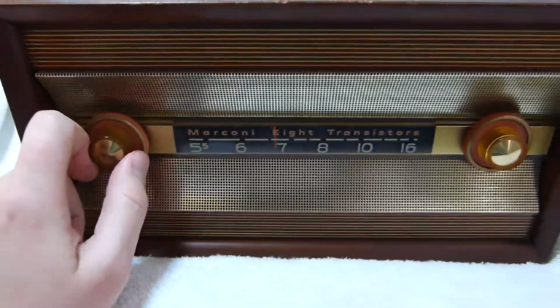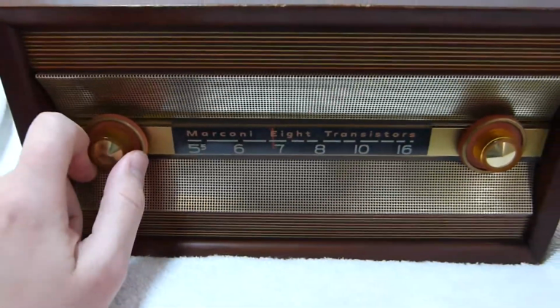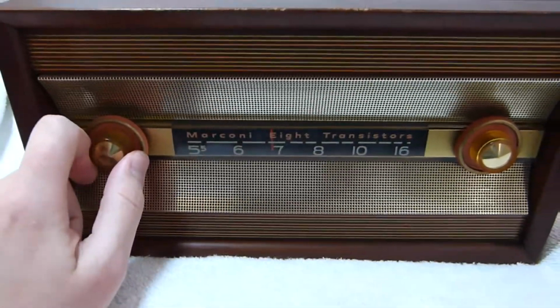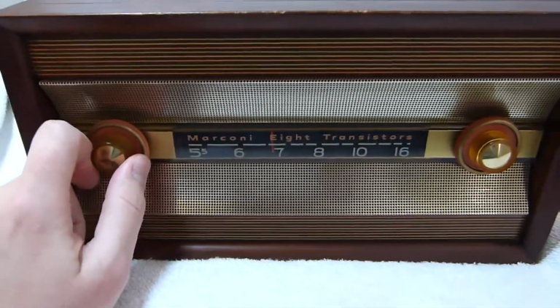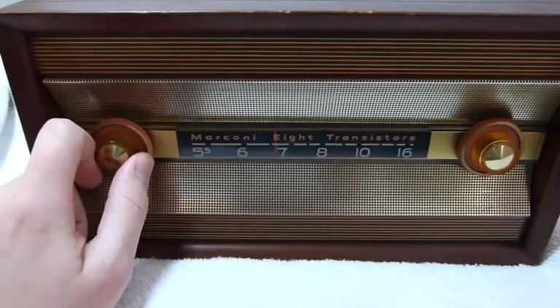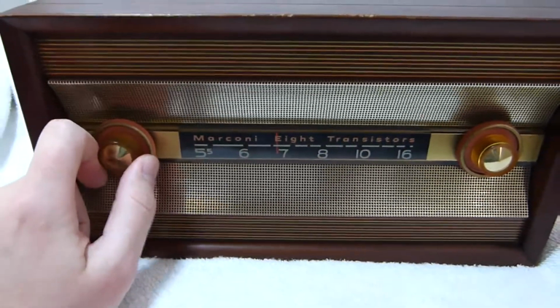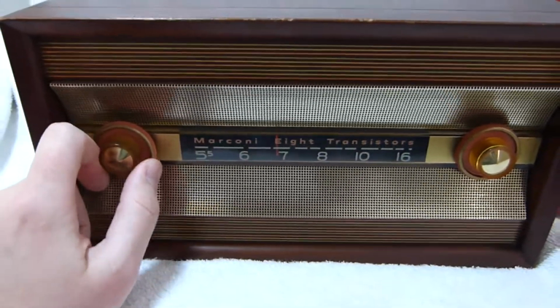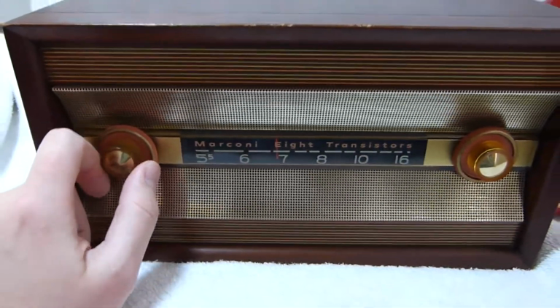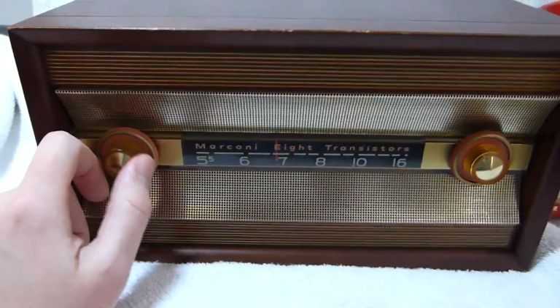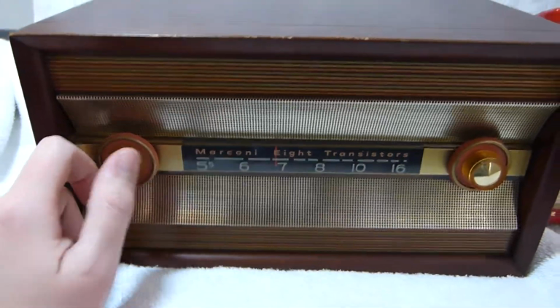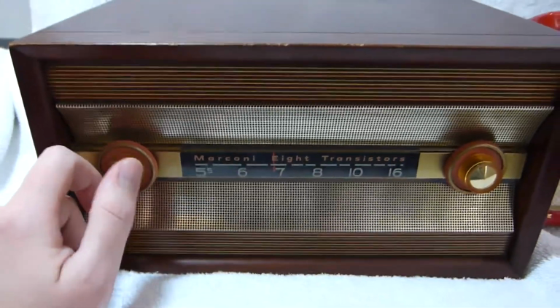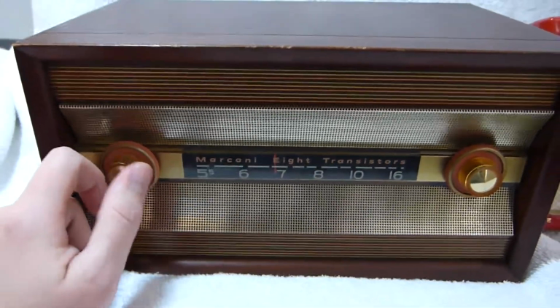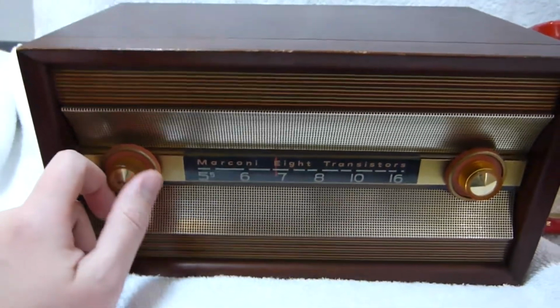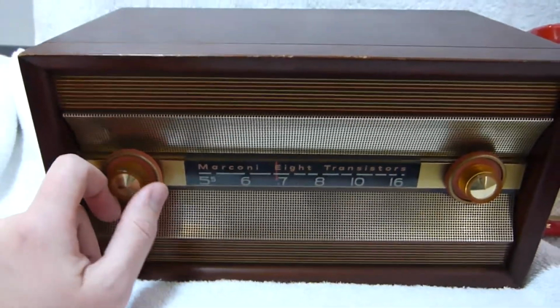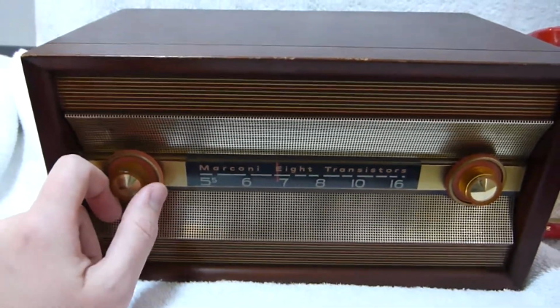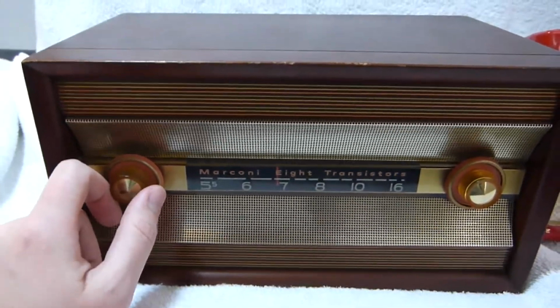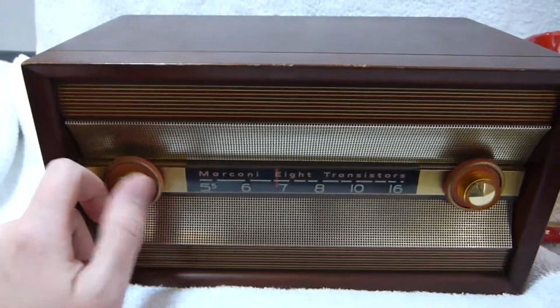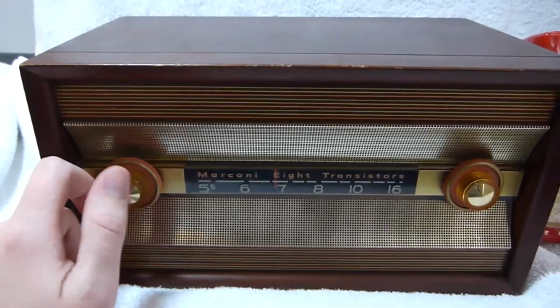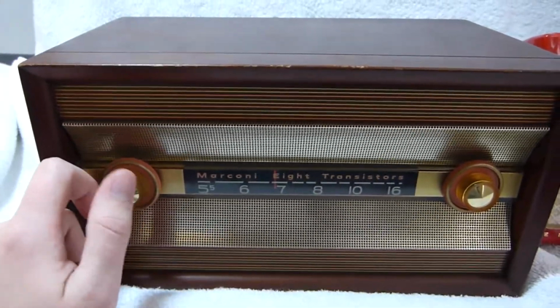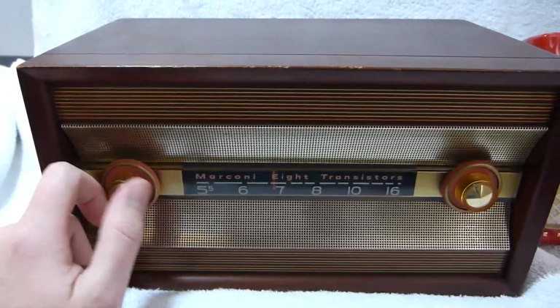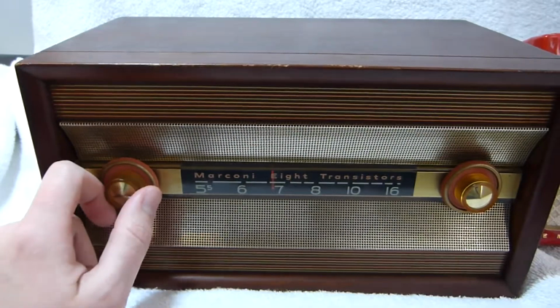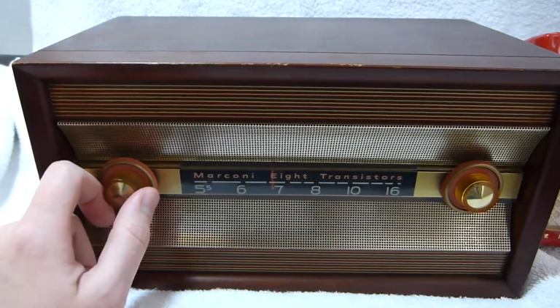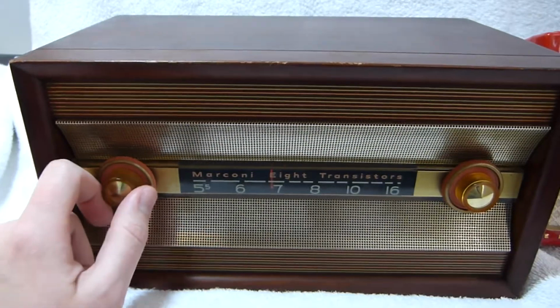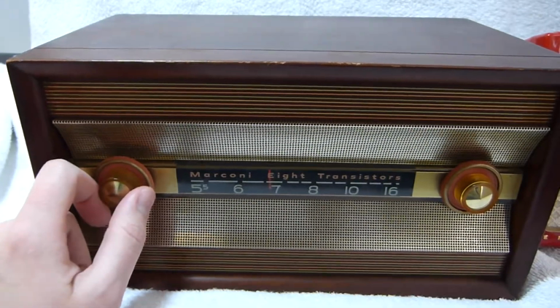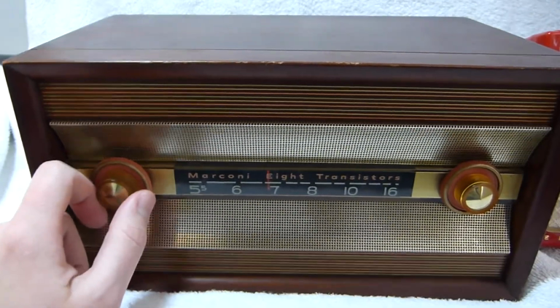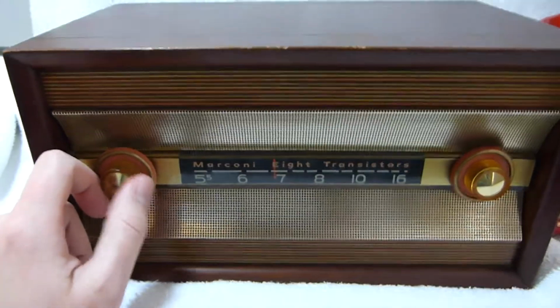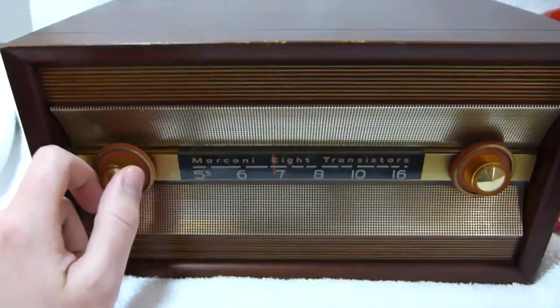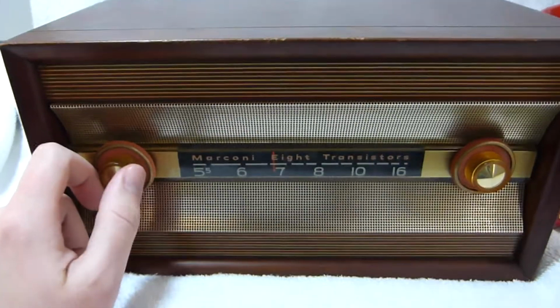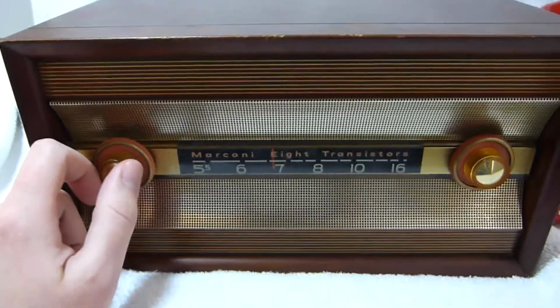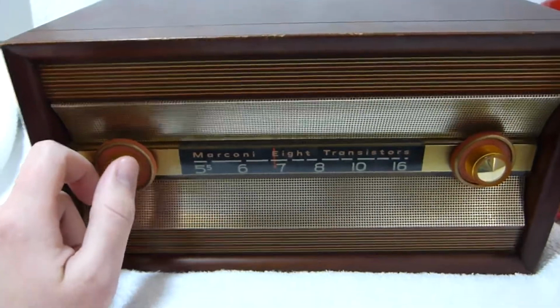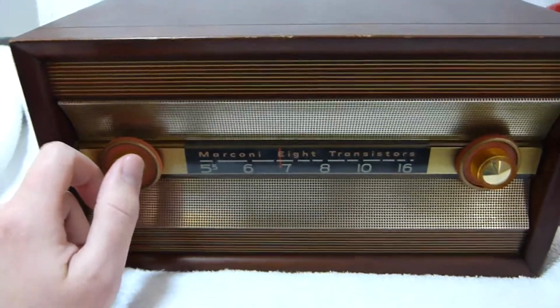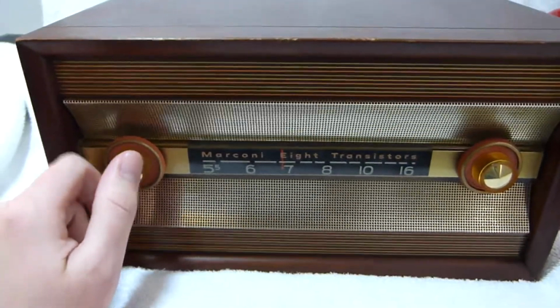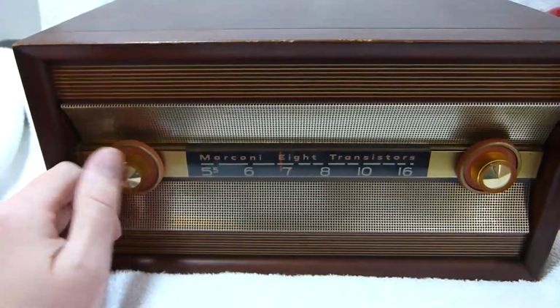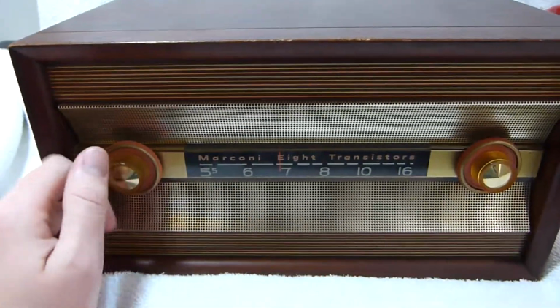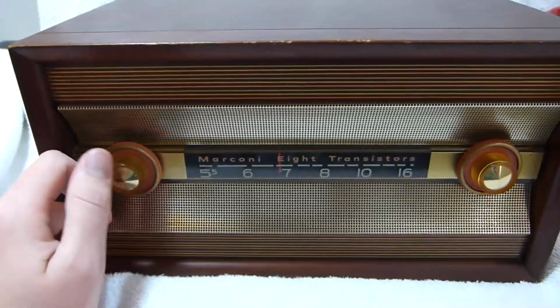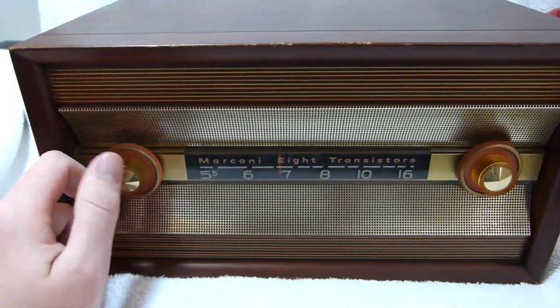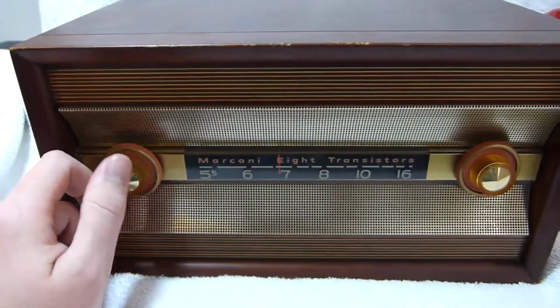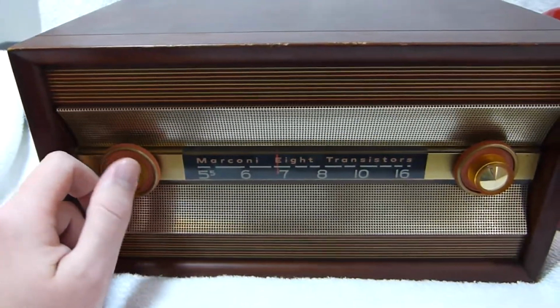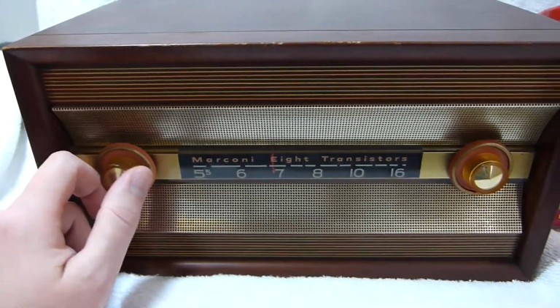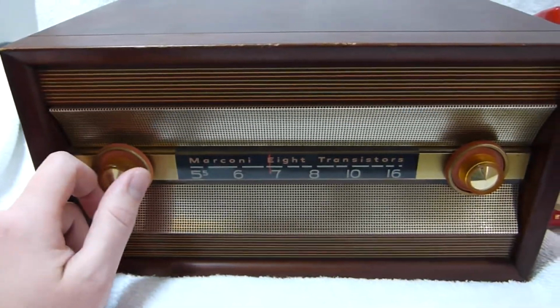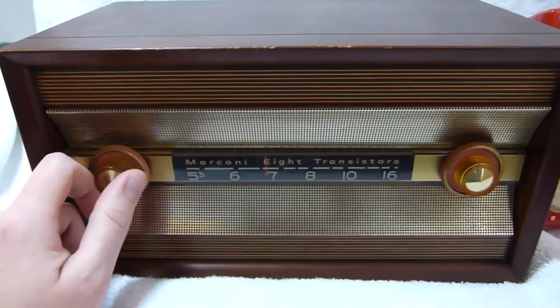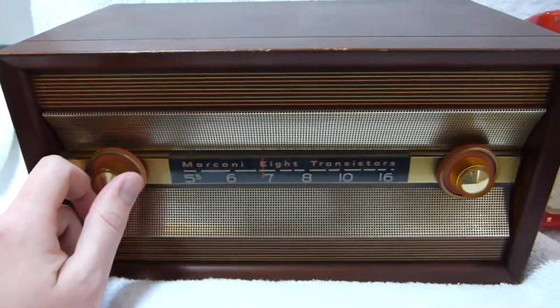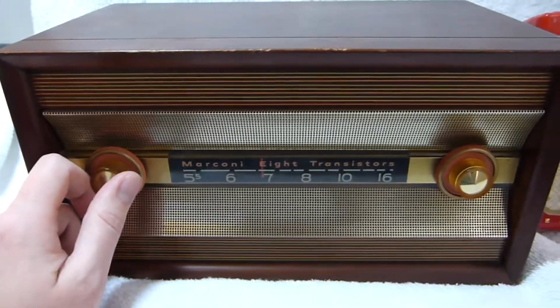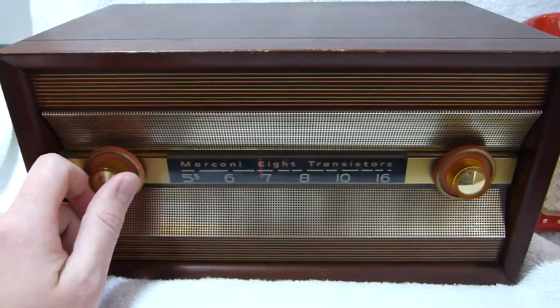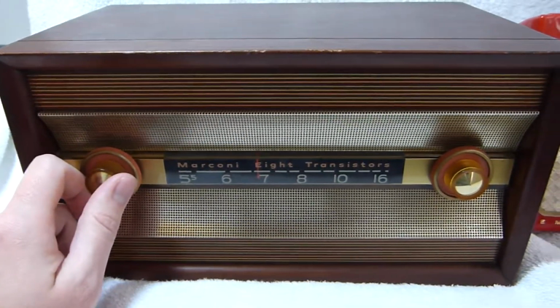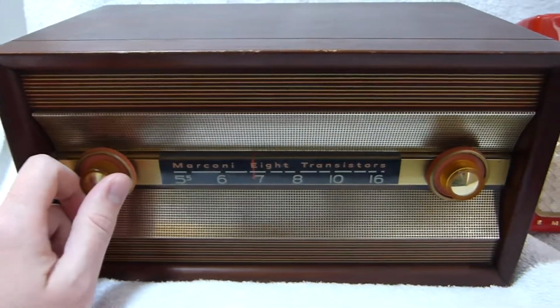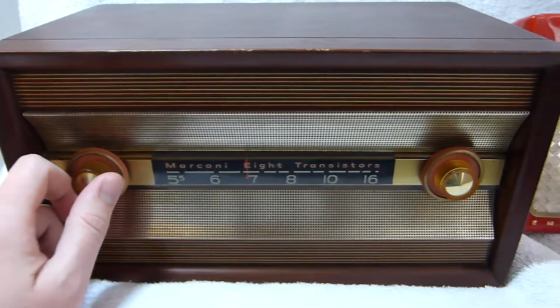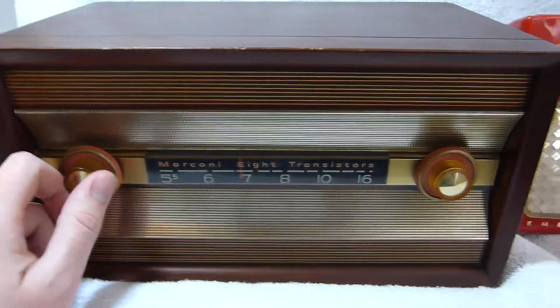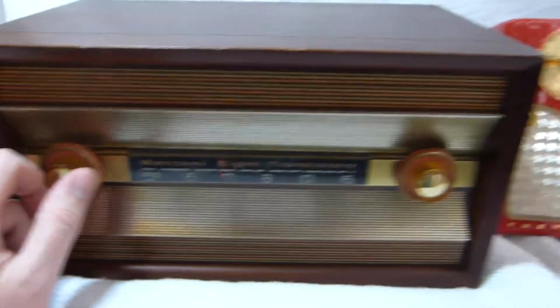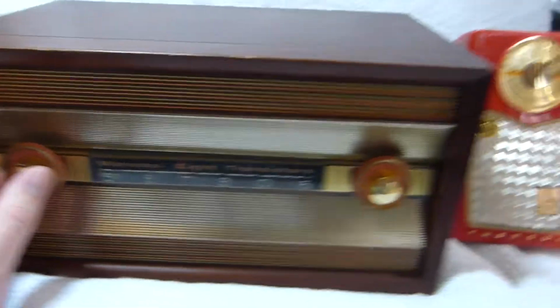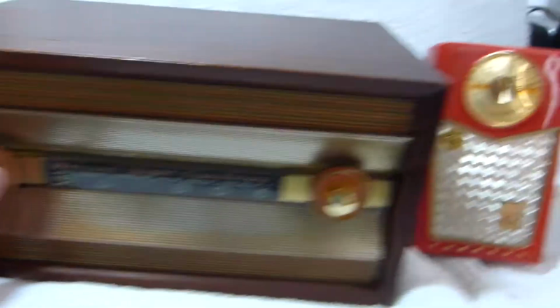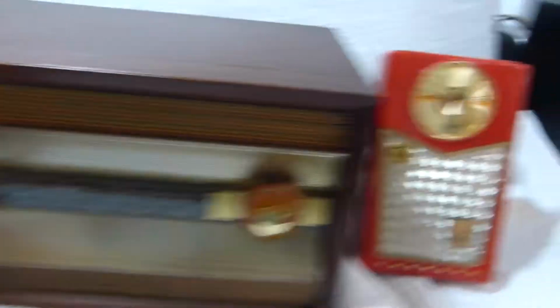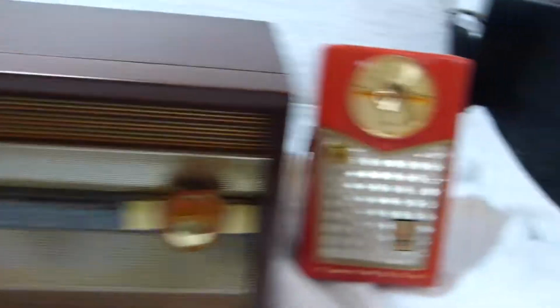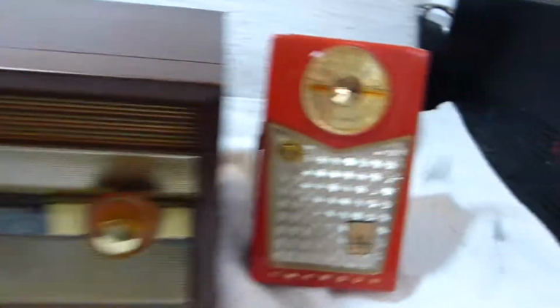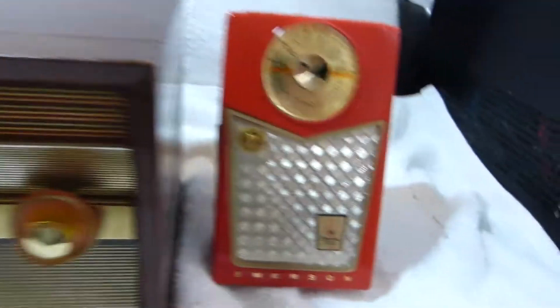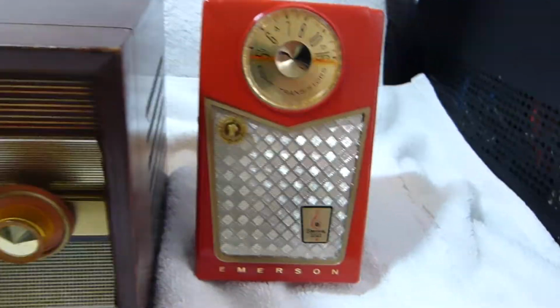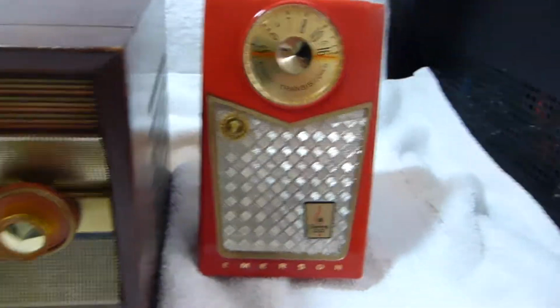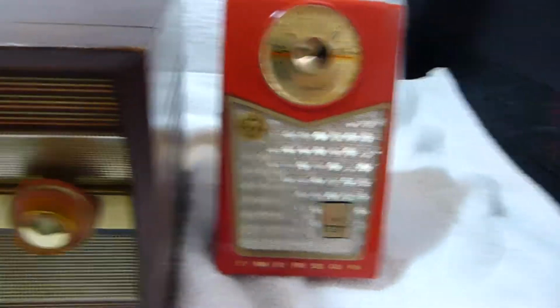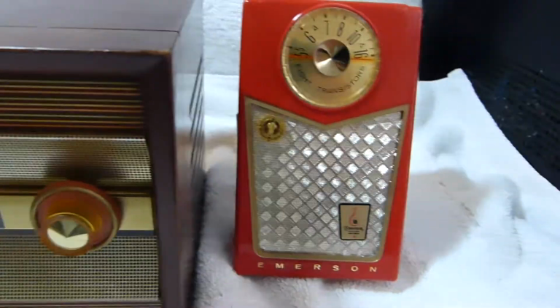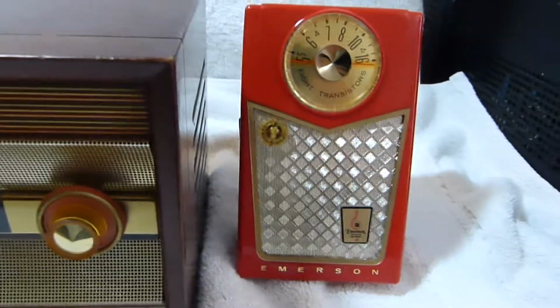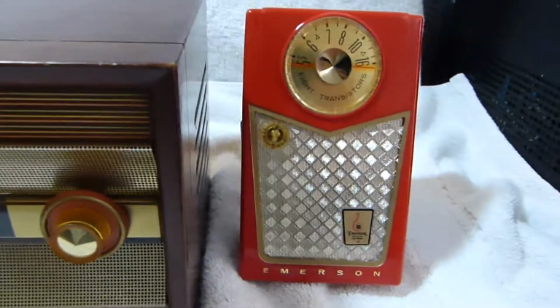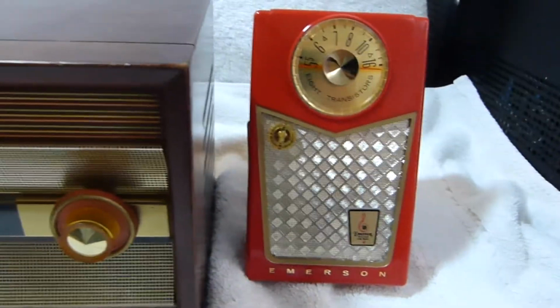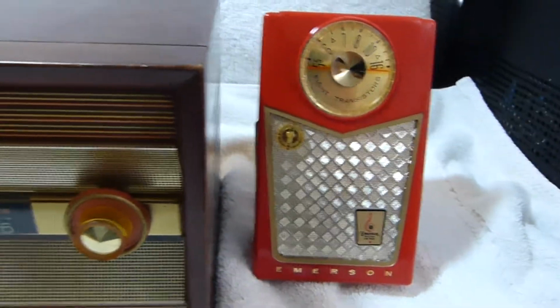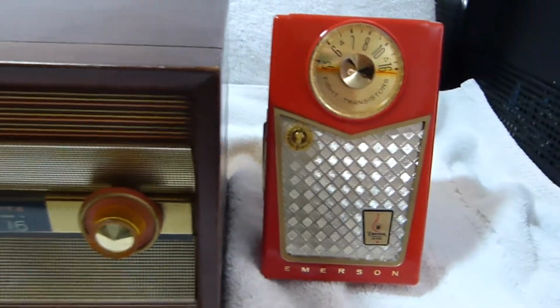You've got to be careful not to crank it too far up. It still has the same output stage as the 888 does, so they're not power transistors.